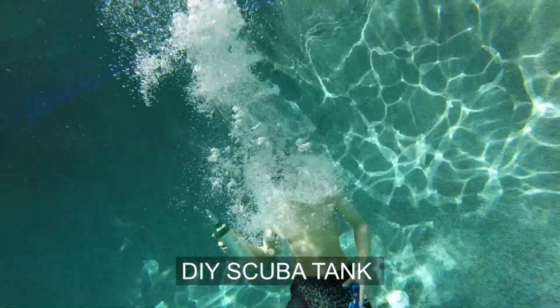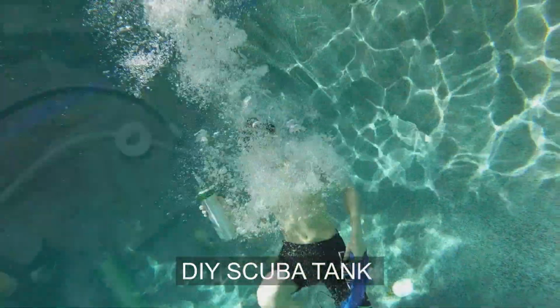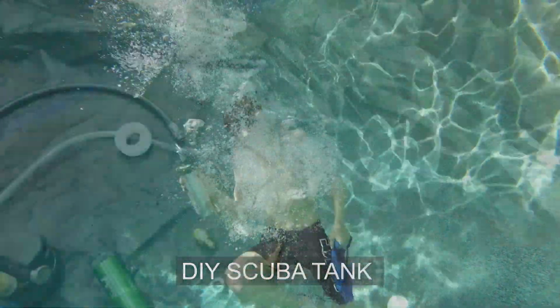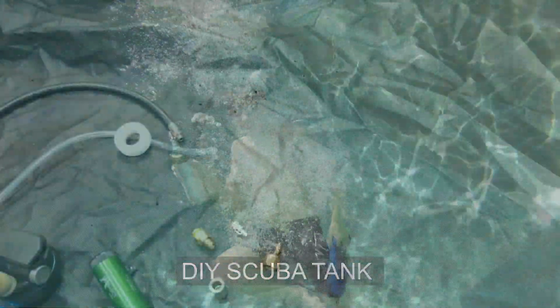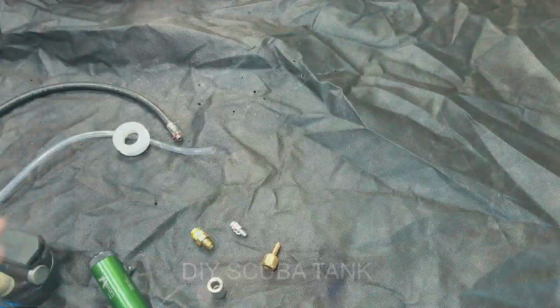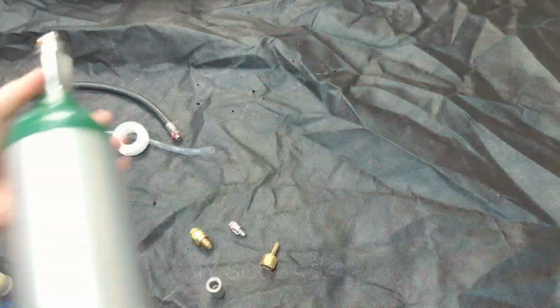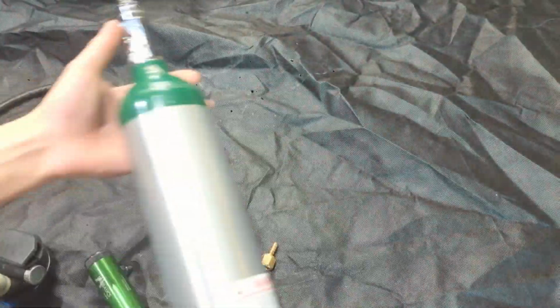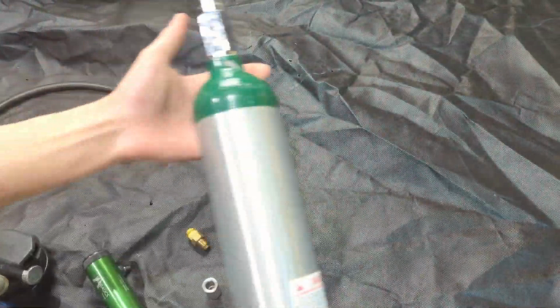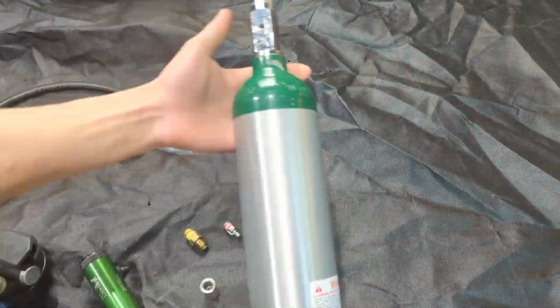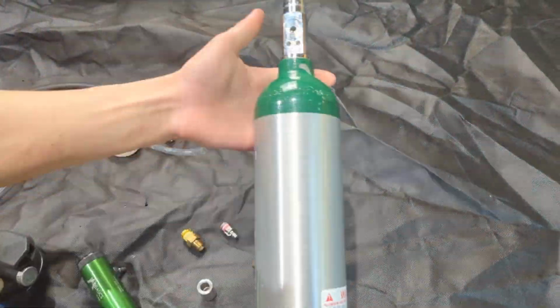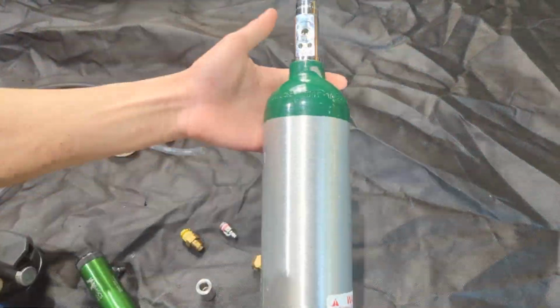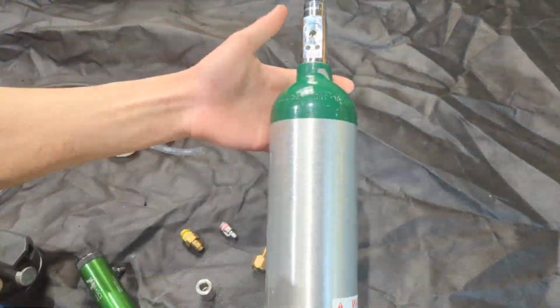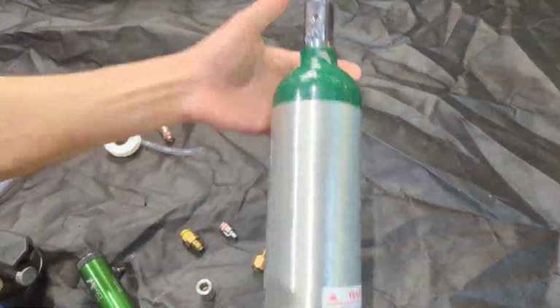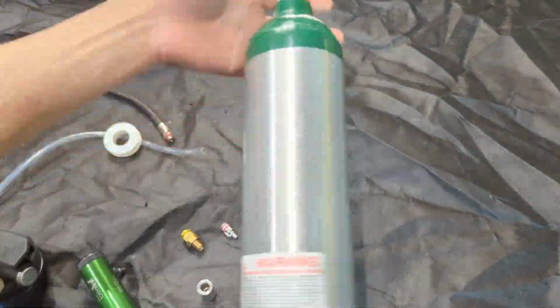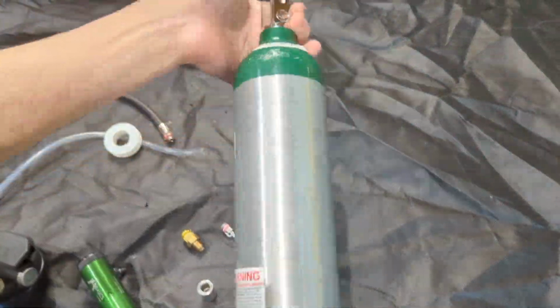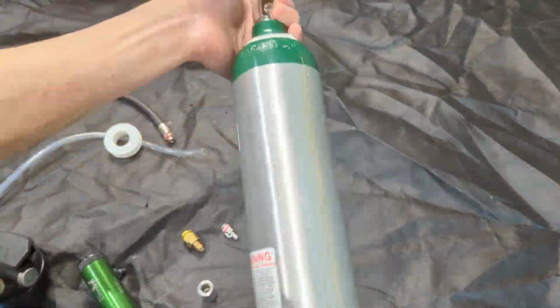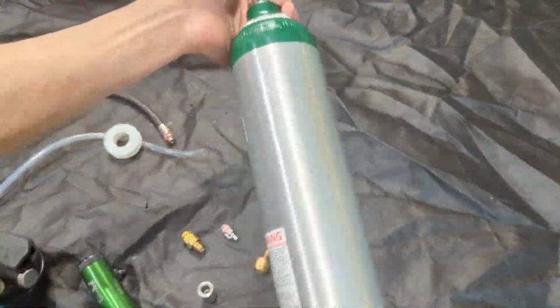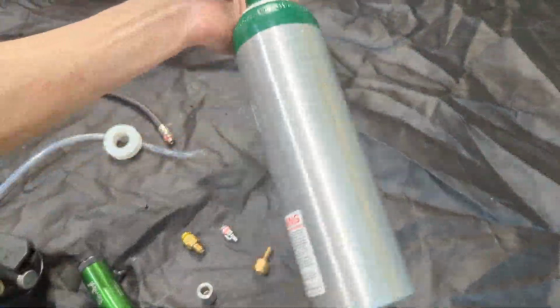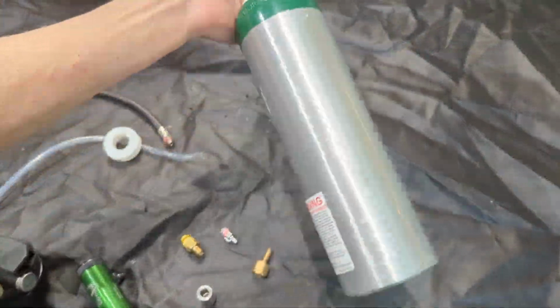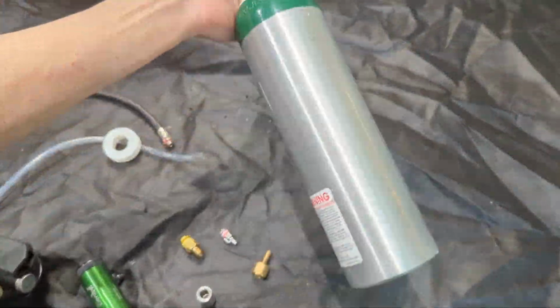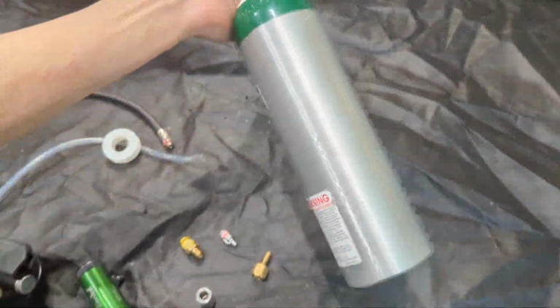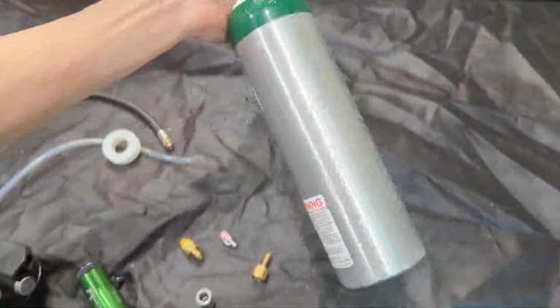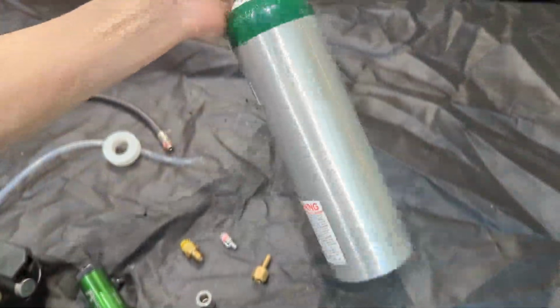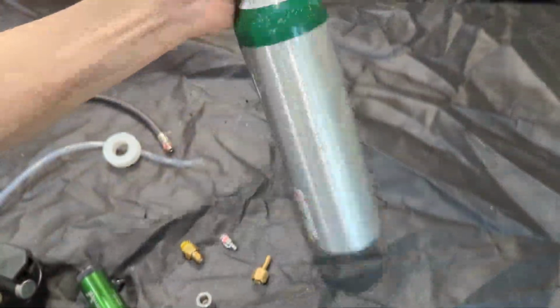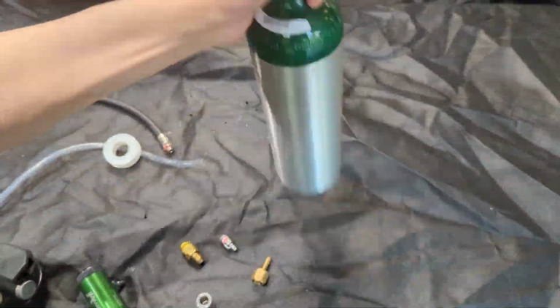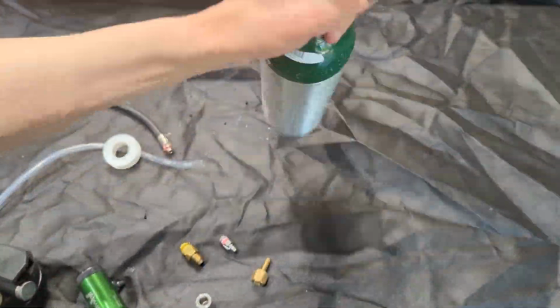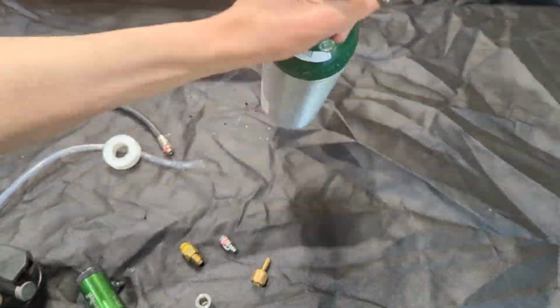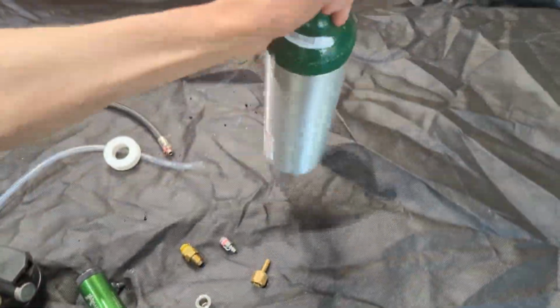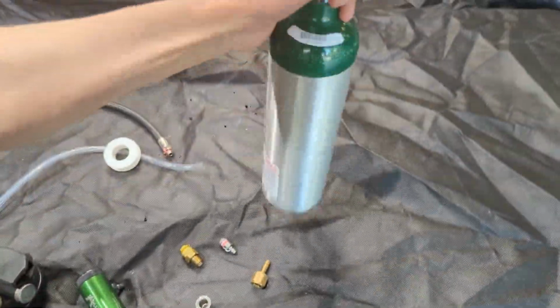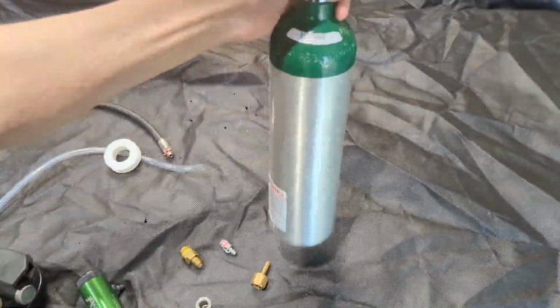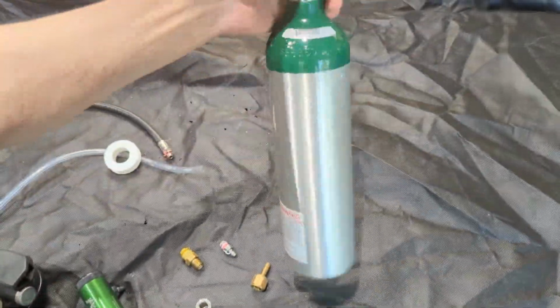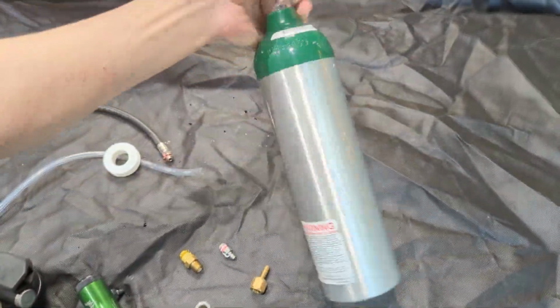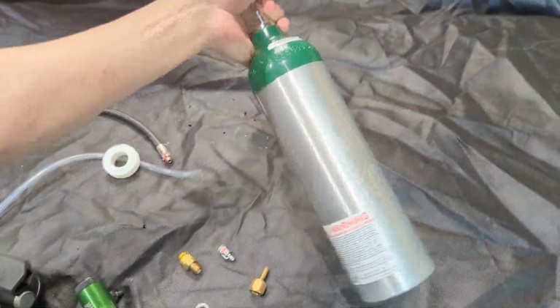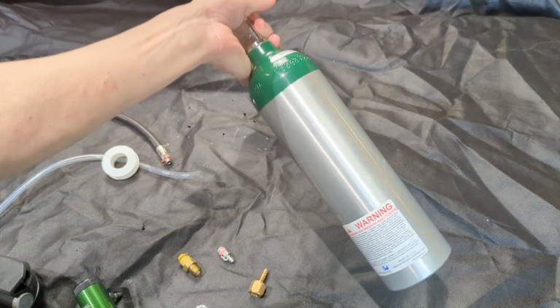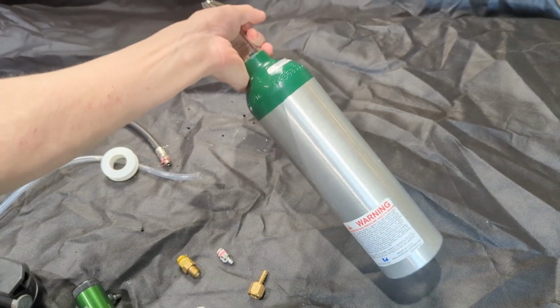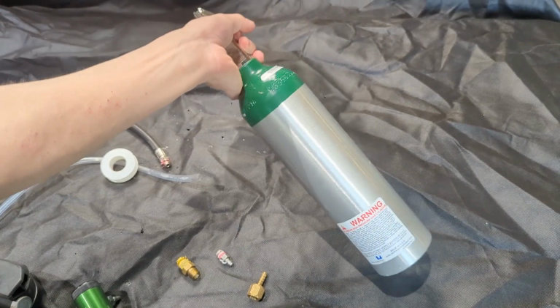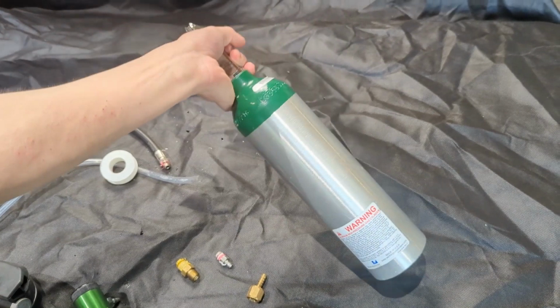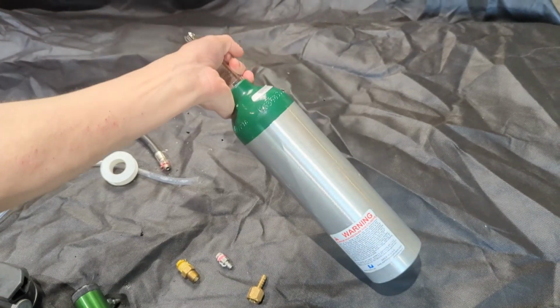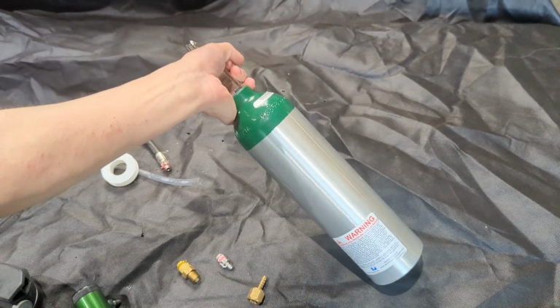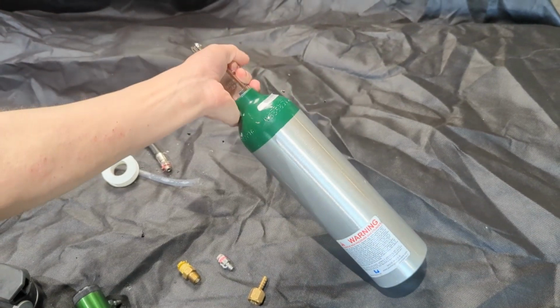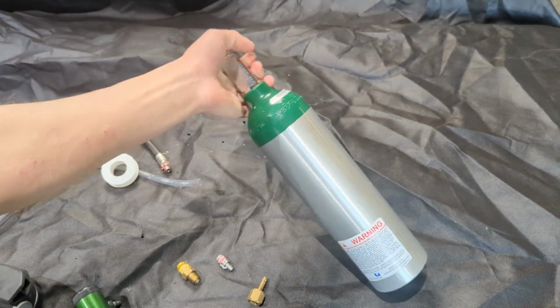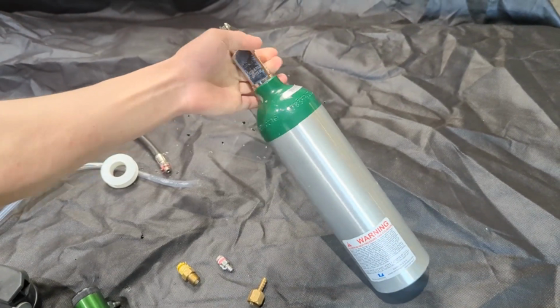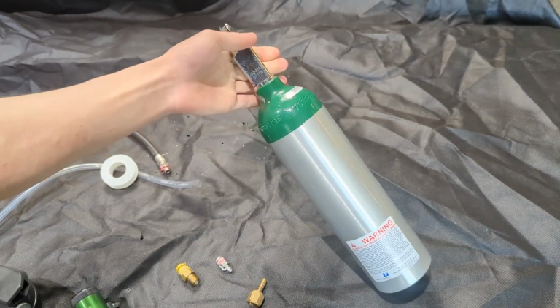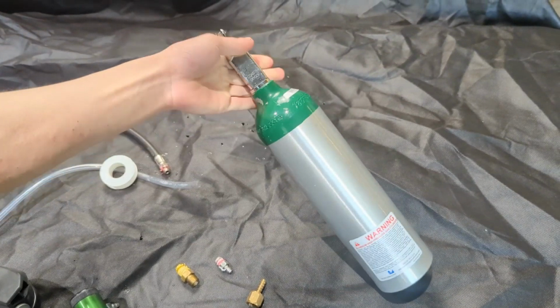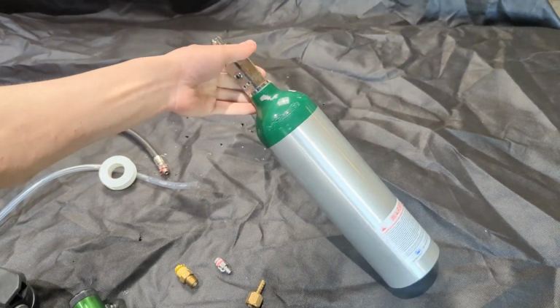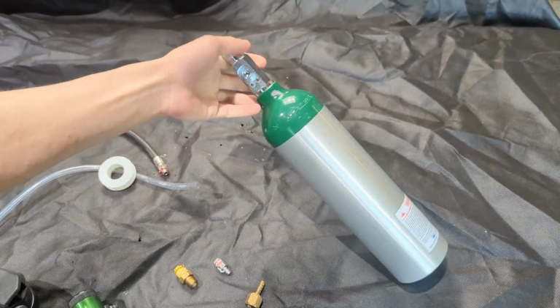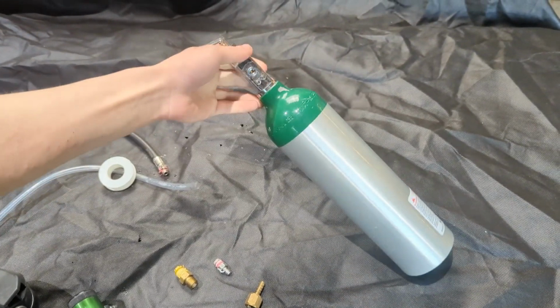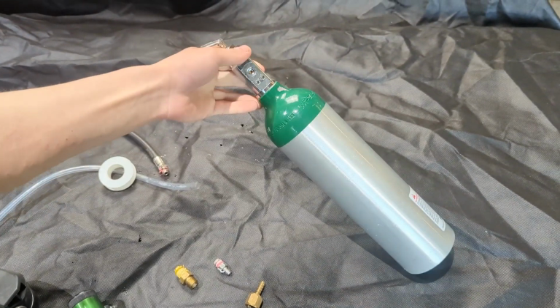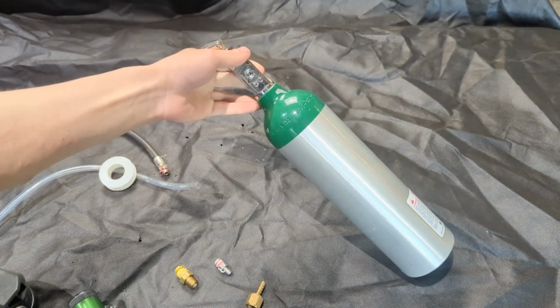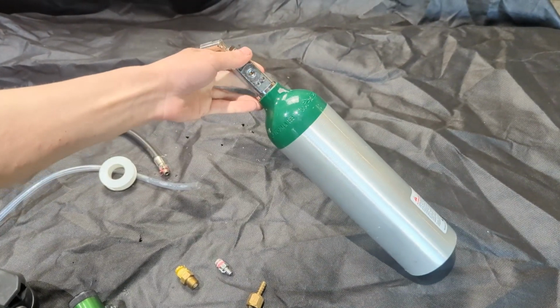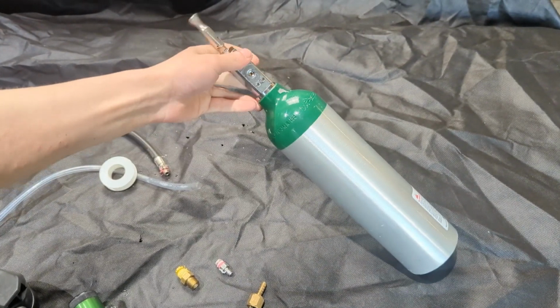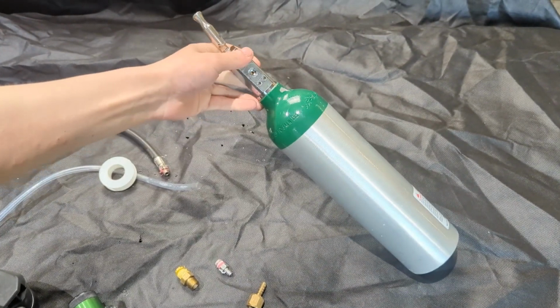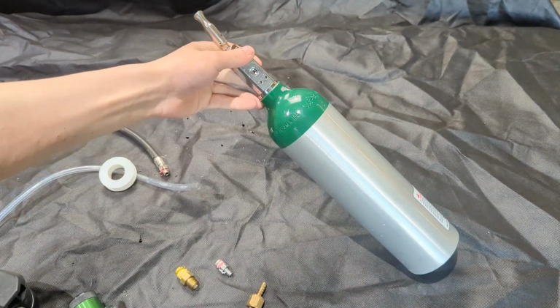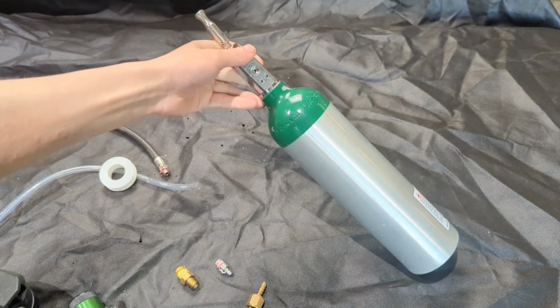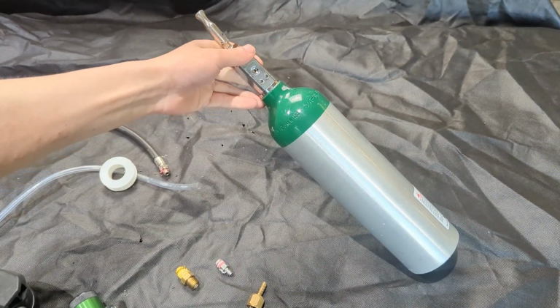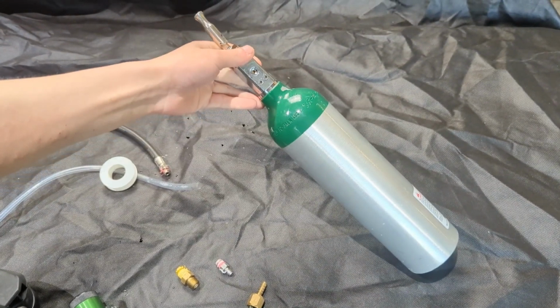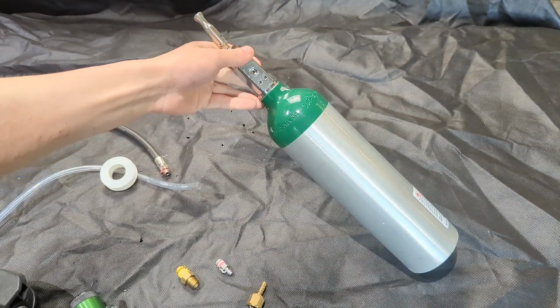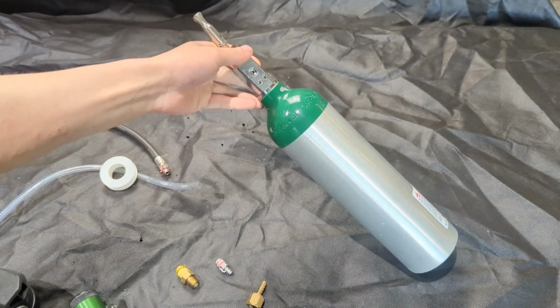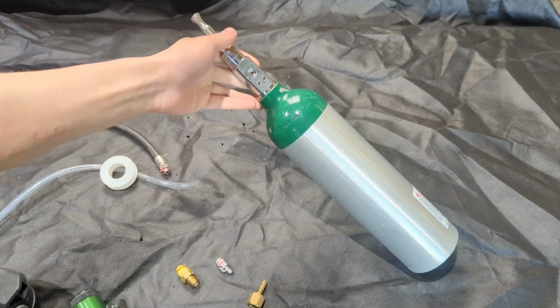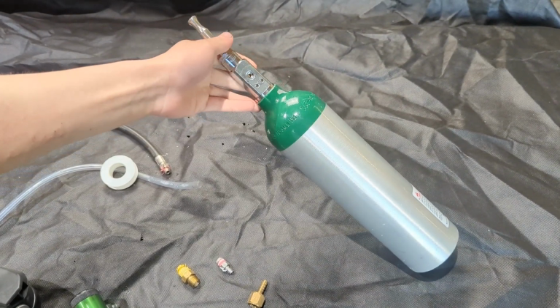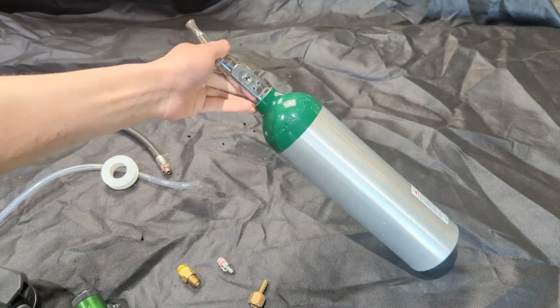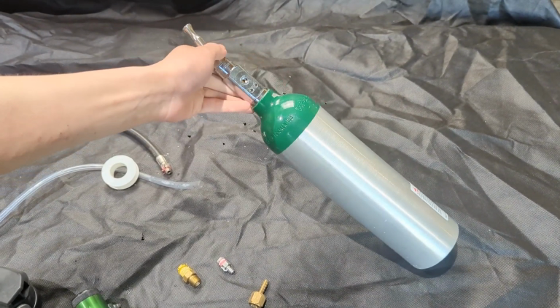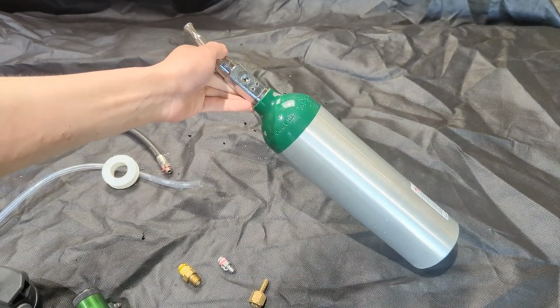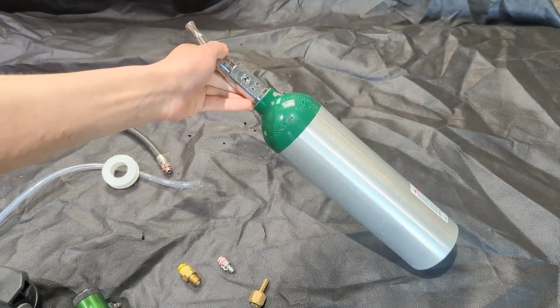I have this oxygen tank. This thing is tiny and can hold very high pressures up to 2,000 PSI, and I want to go scuba diving.